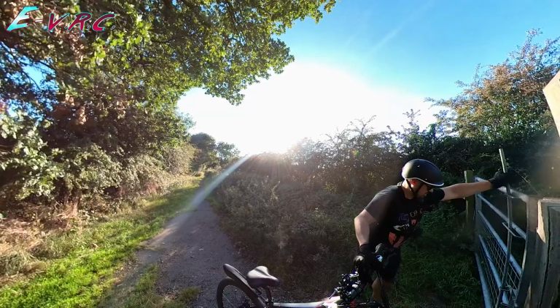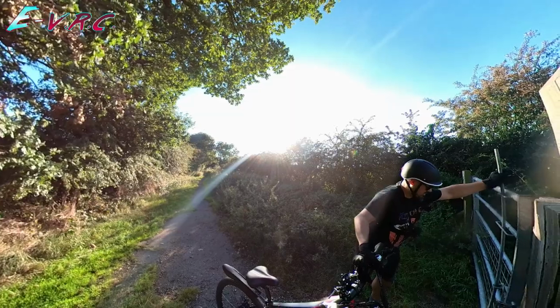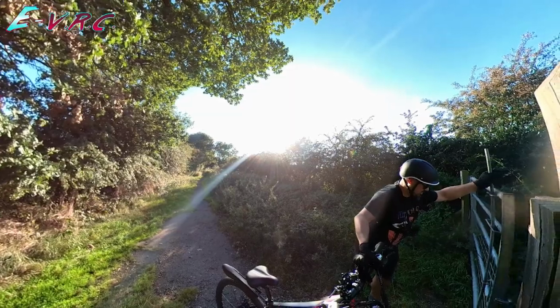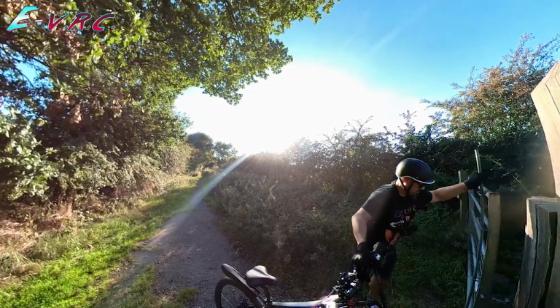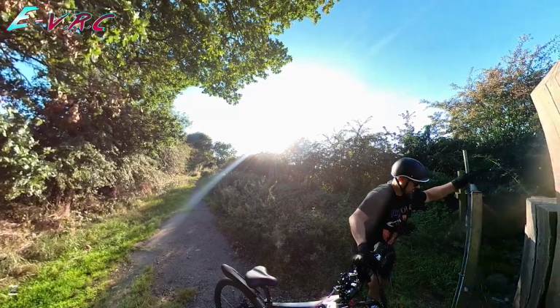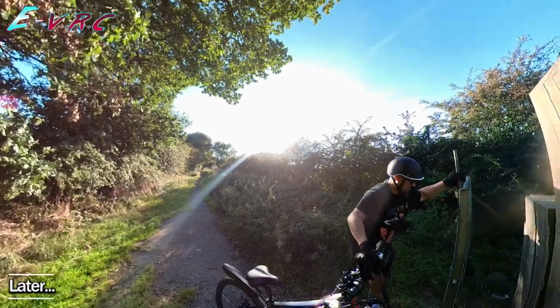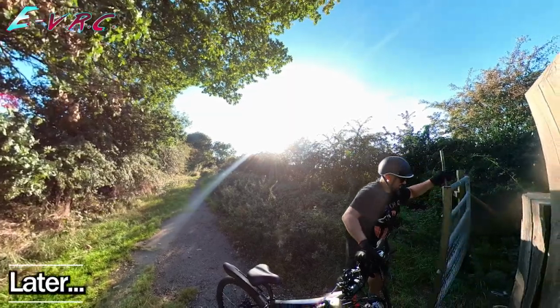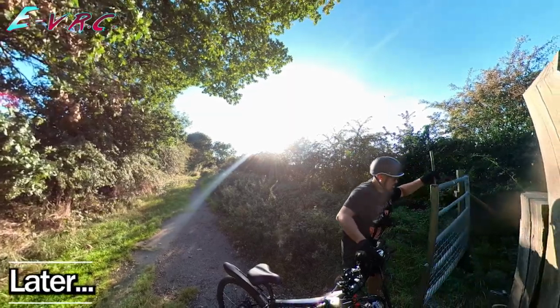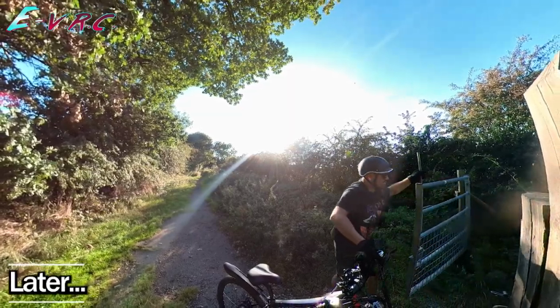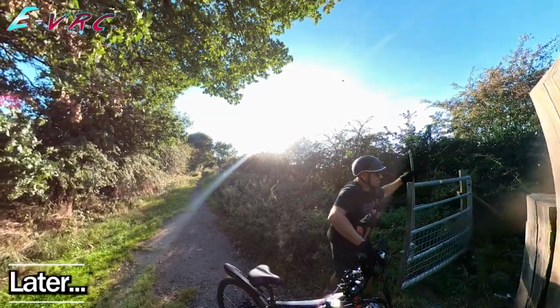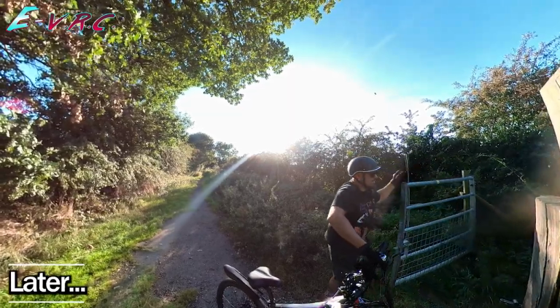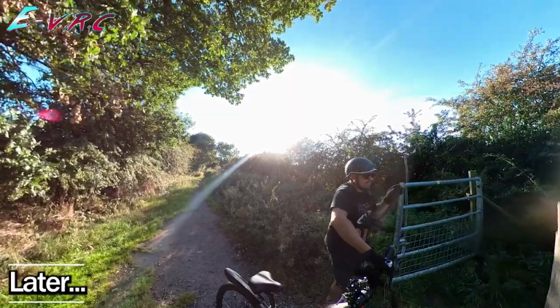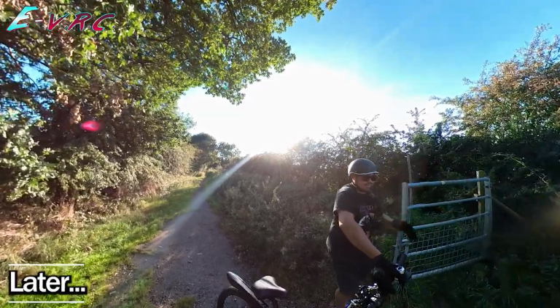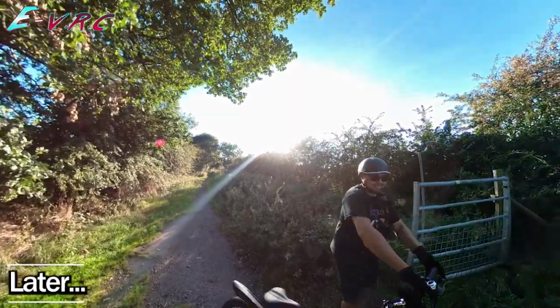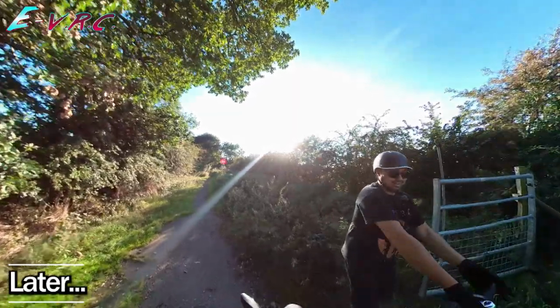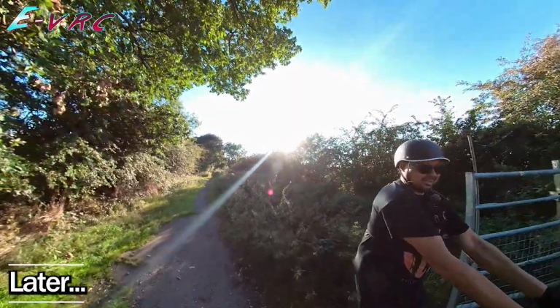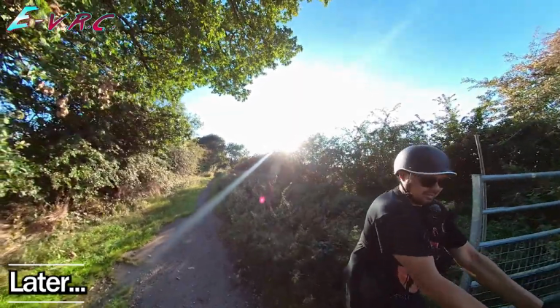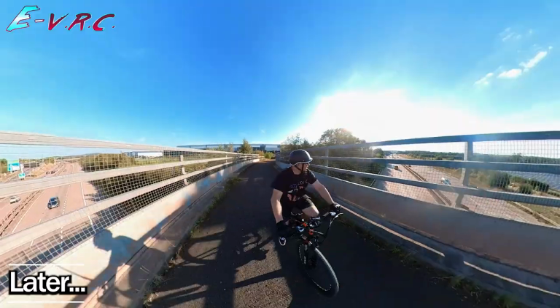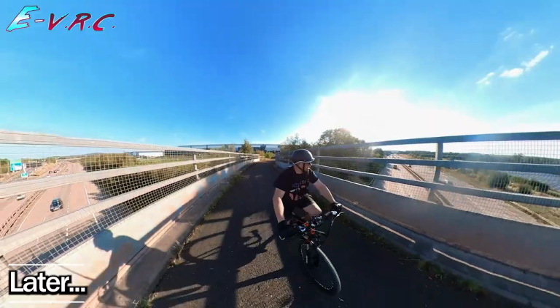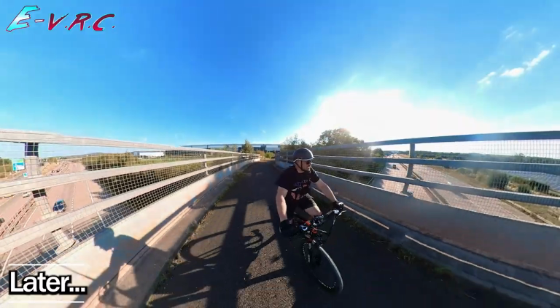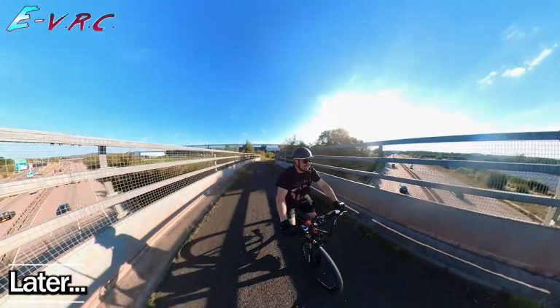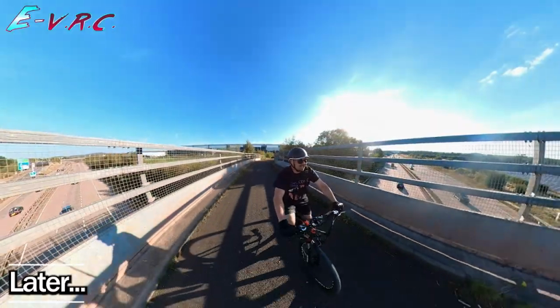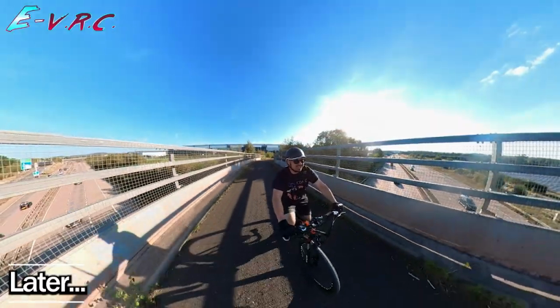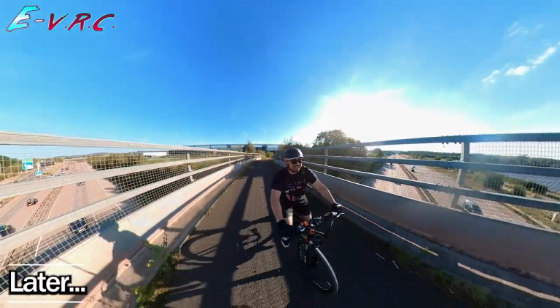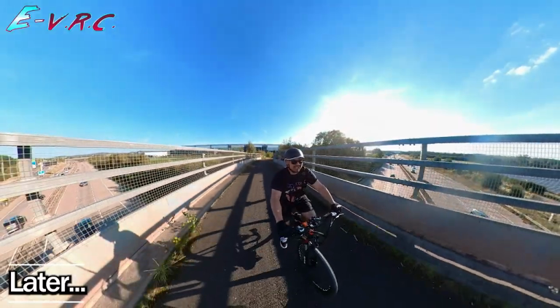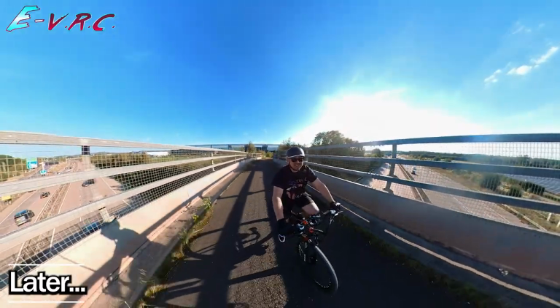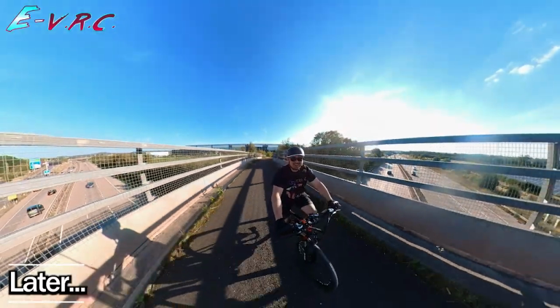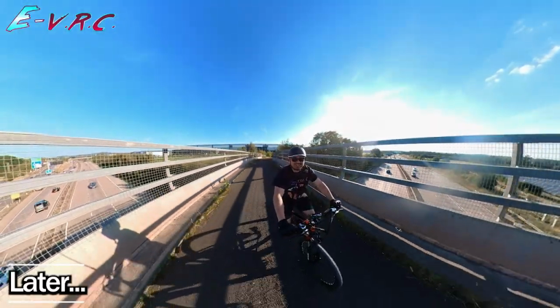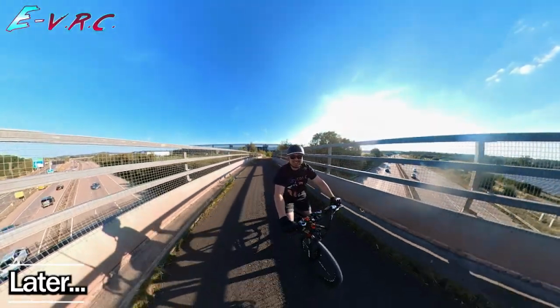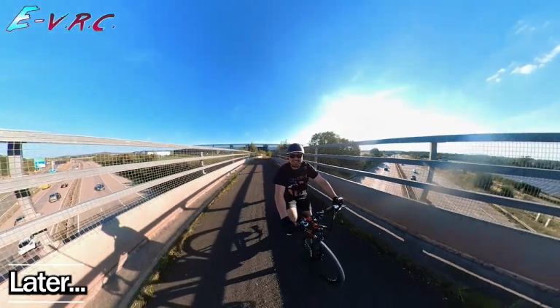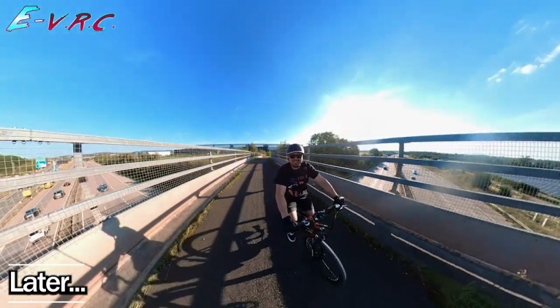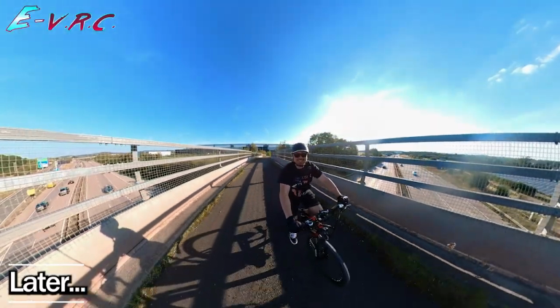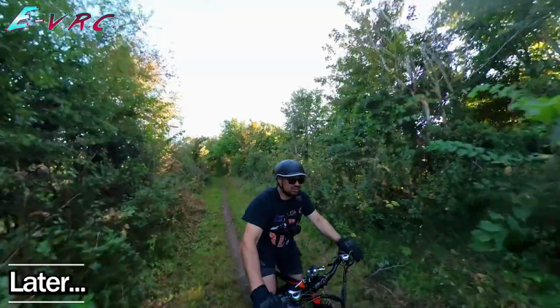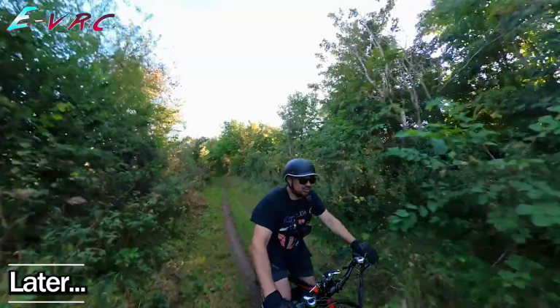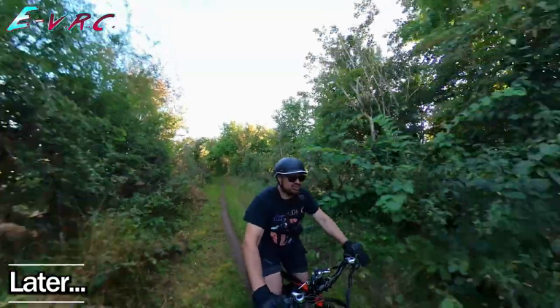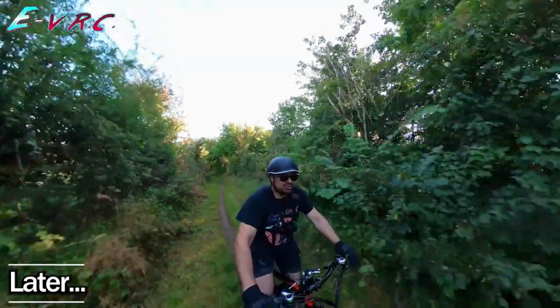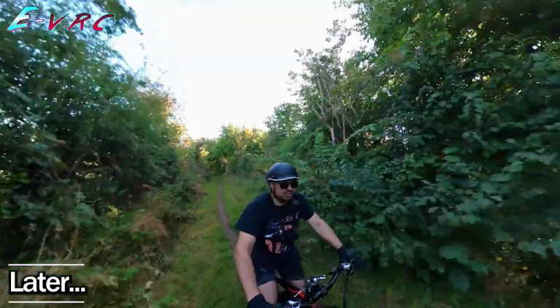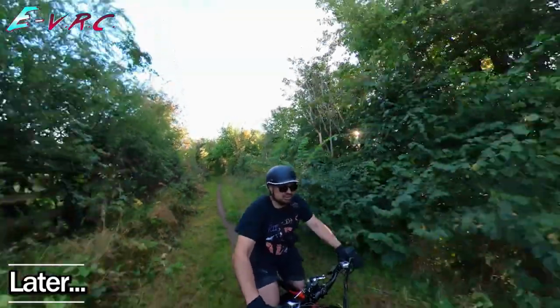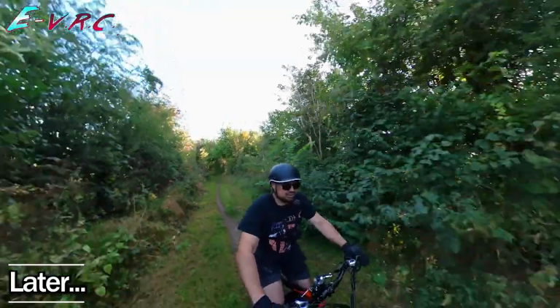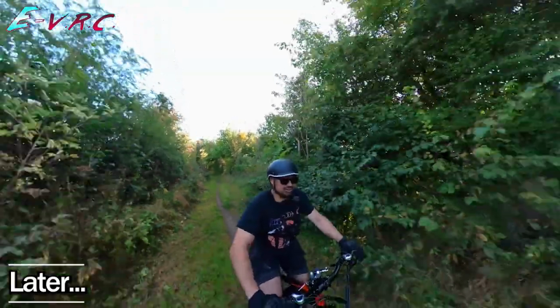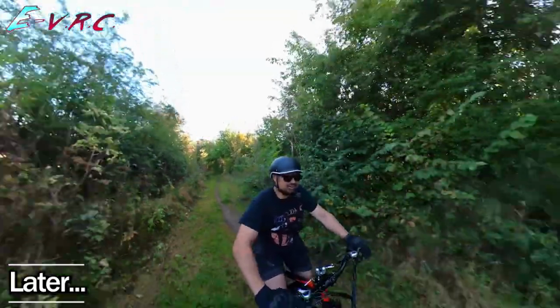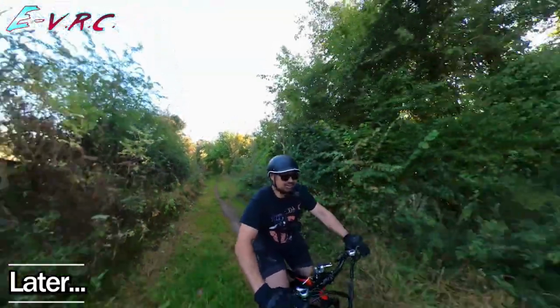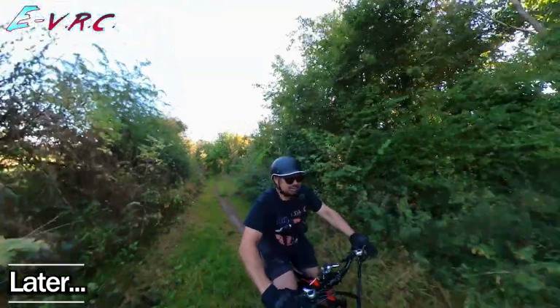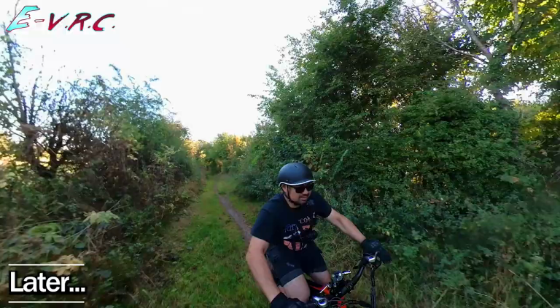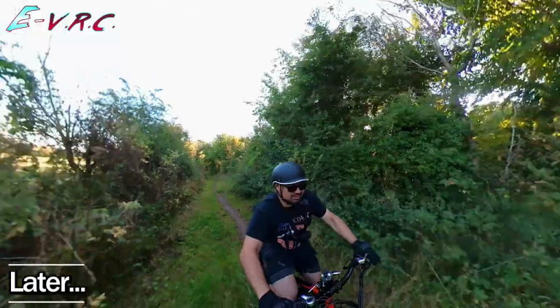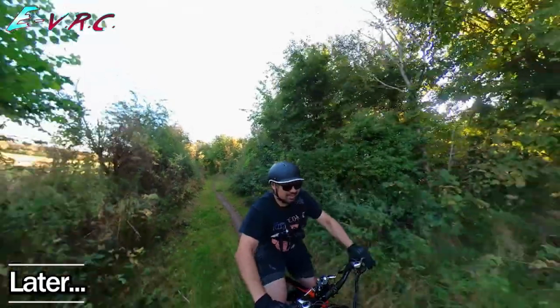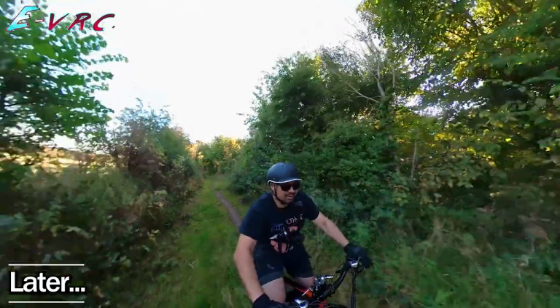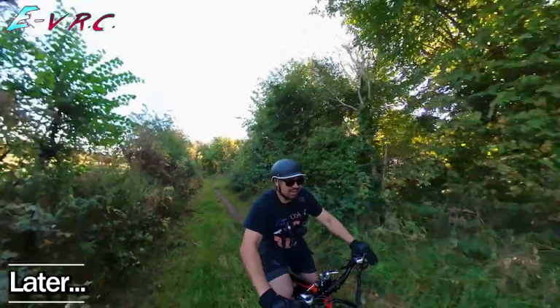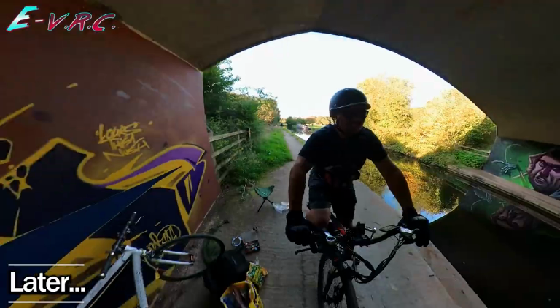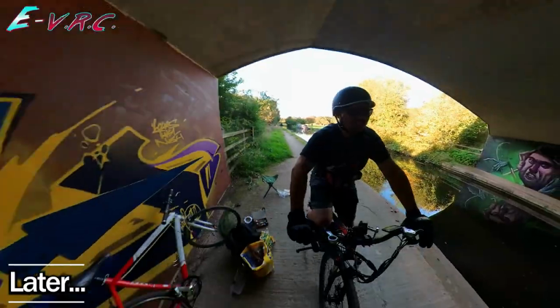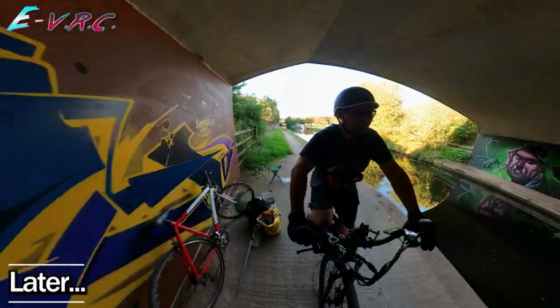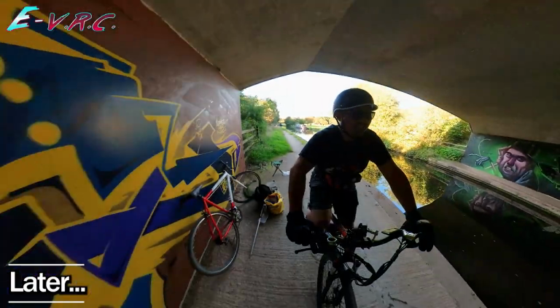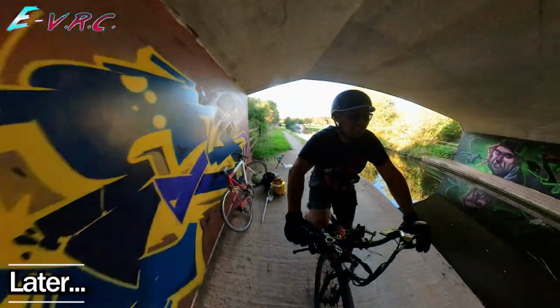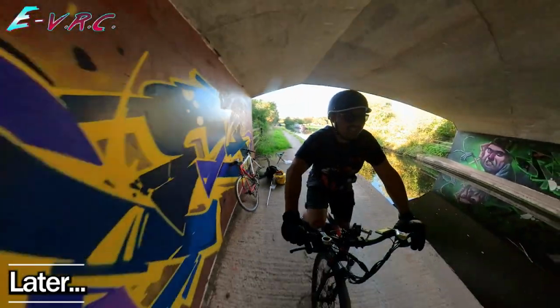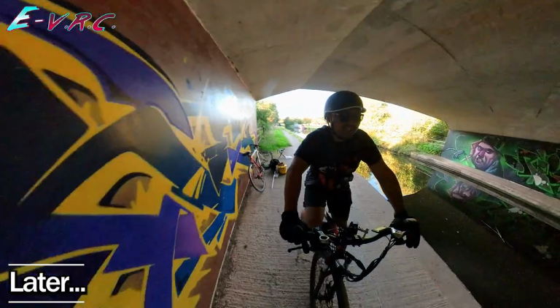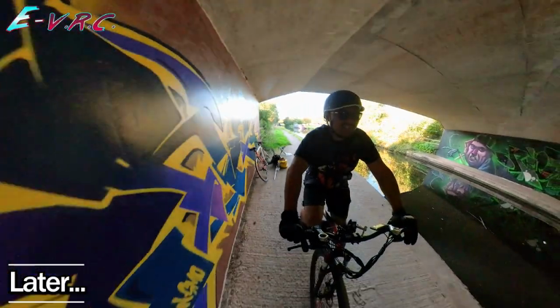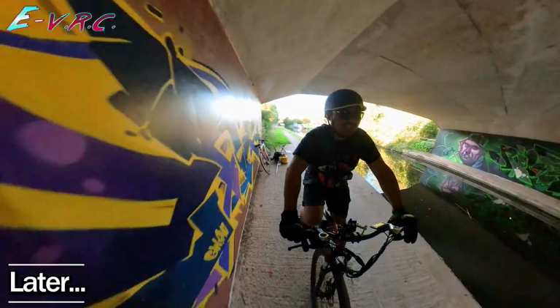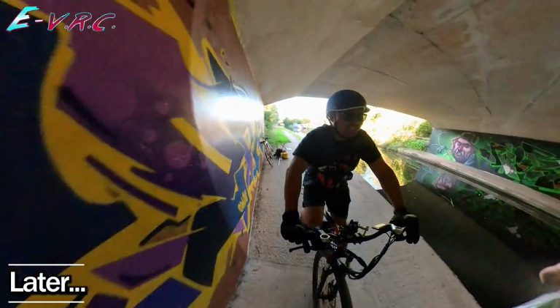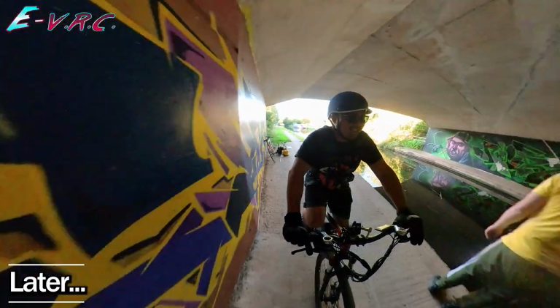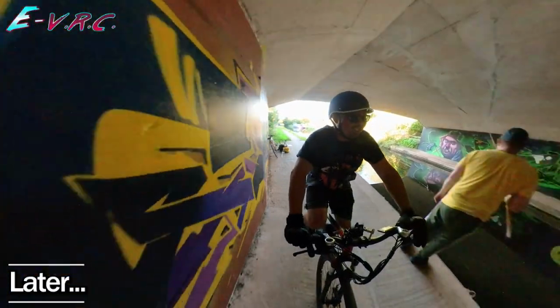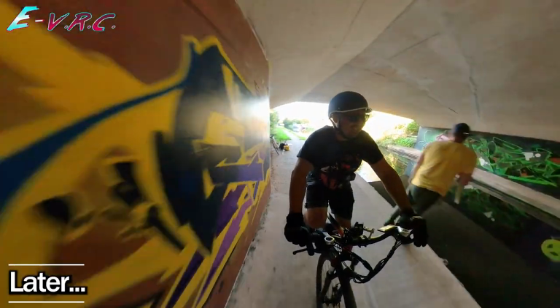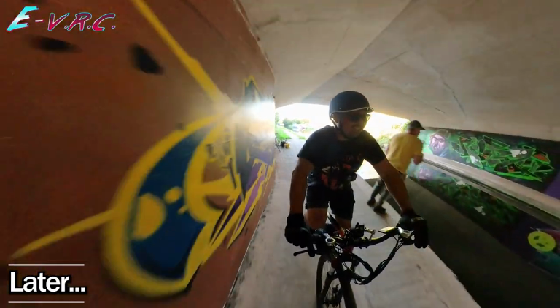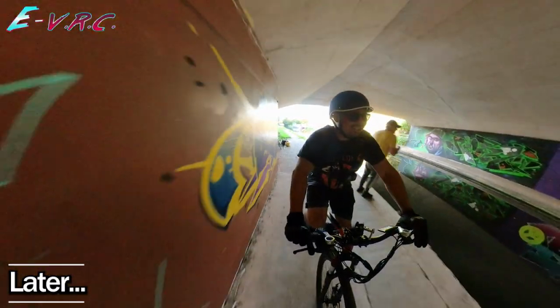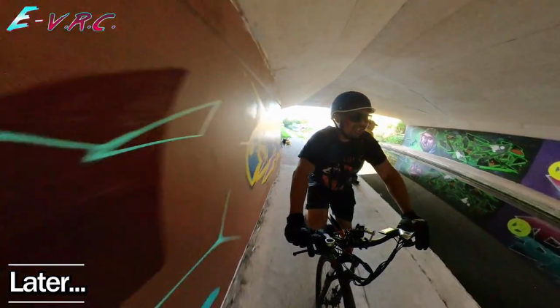In this video I get lost again, I get scared again, I get stung by nettles again, and we meet a curious man fishing underneath a motorway.